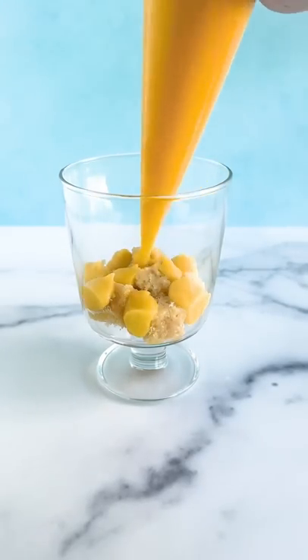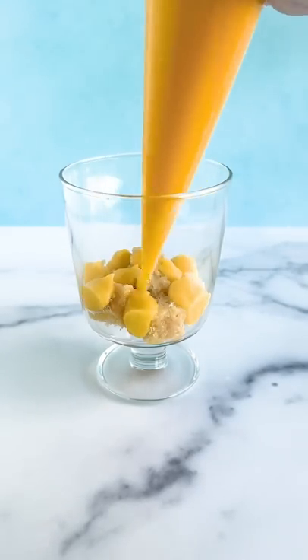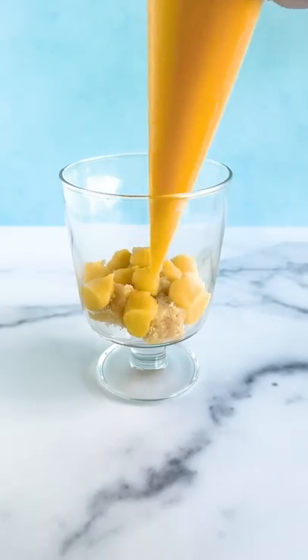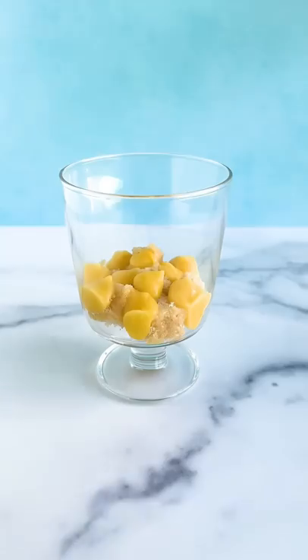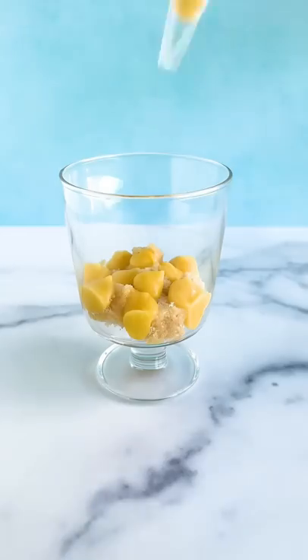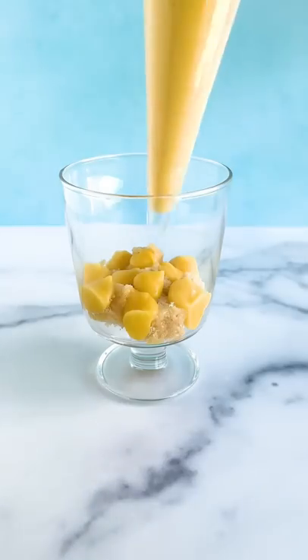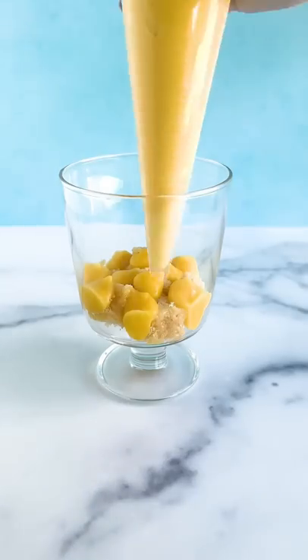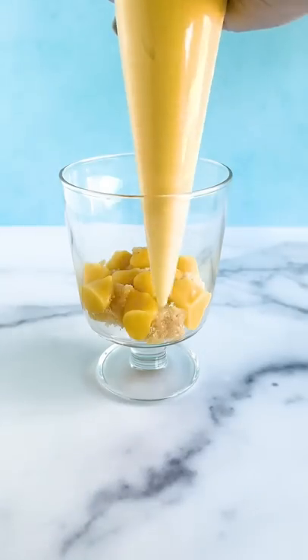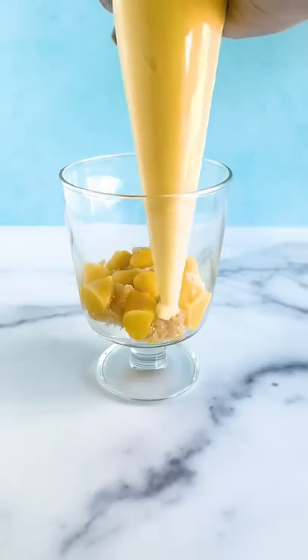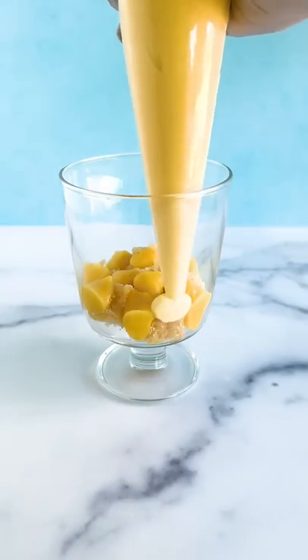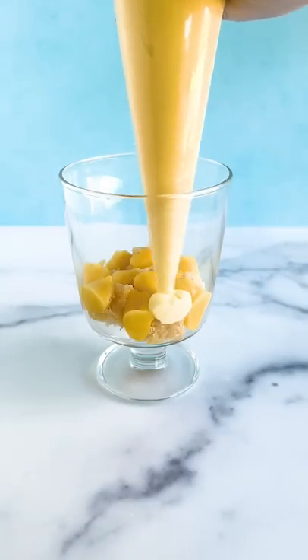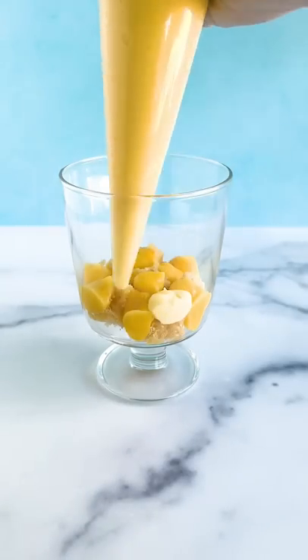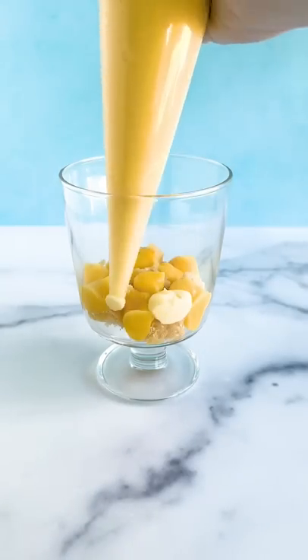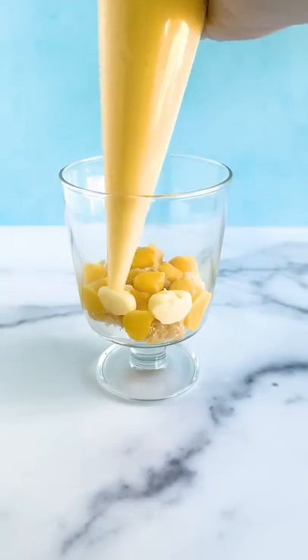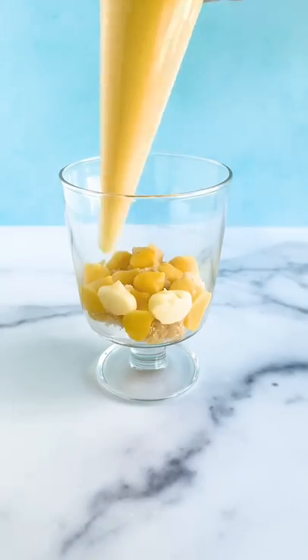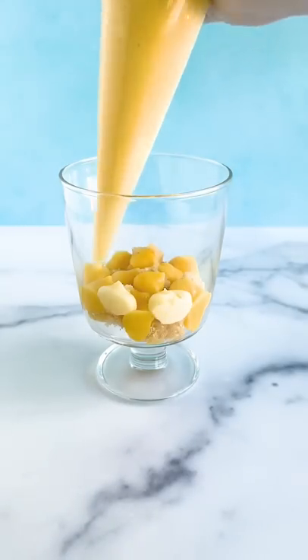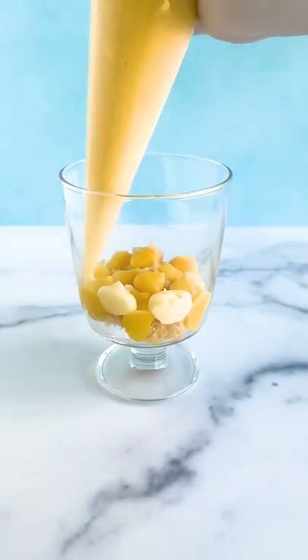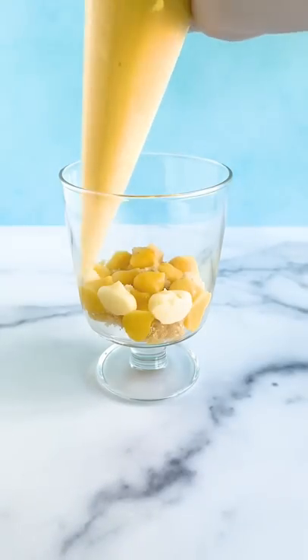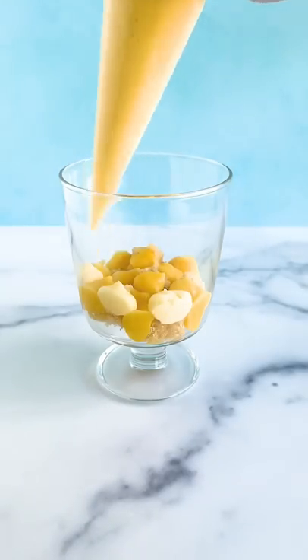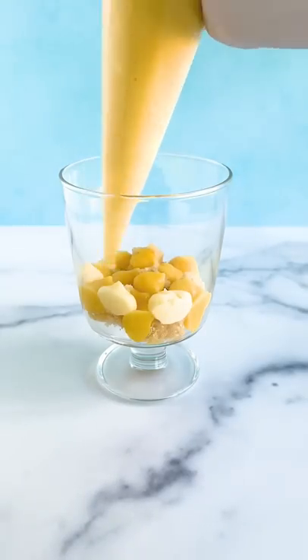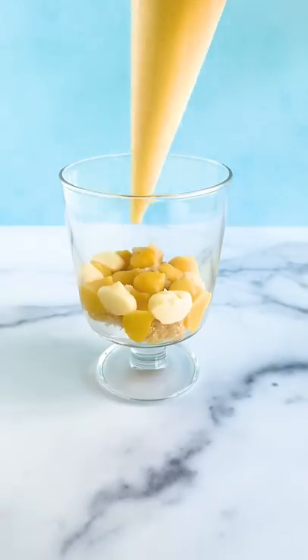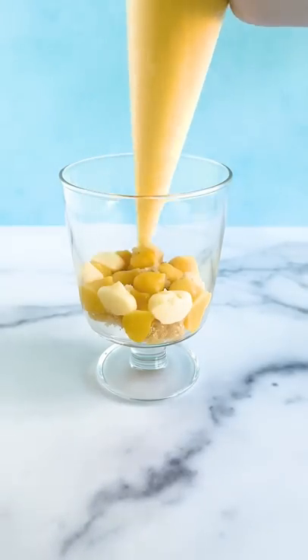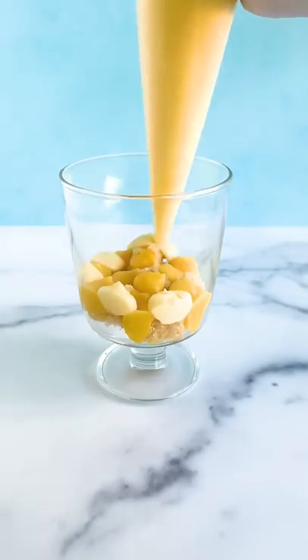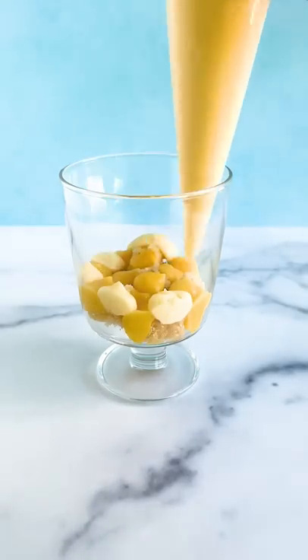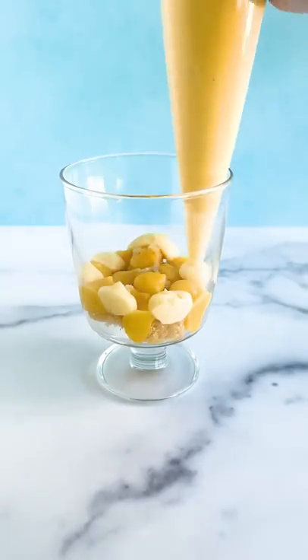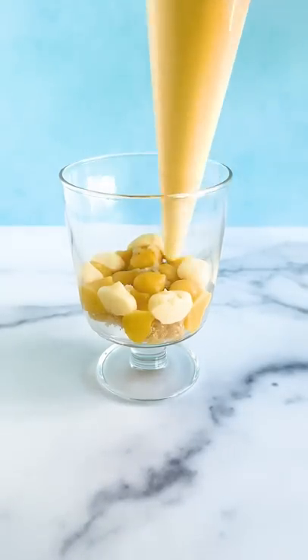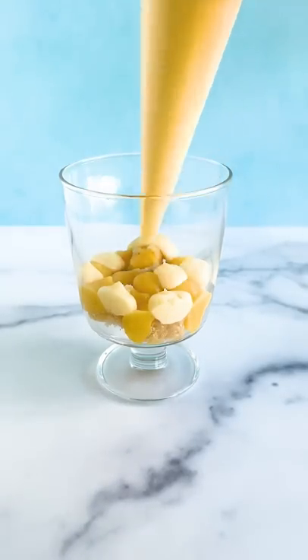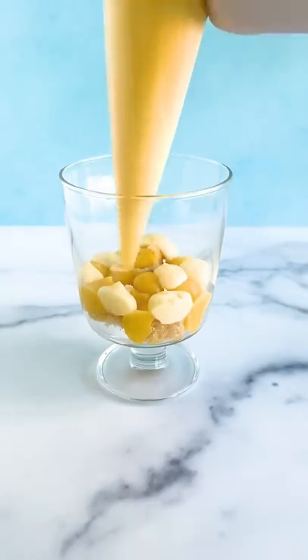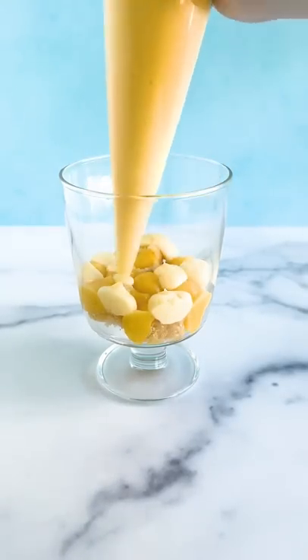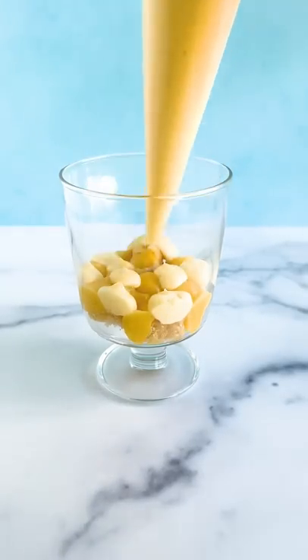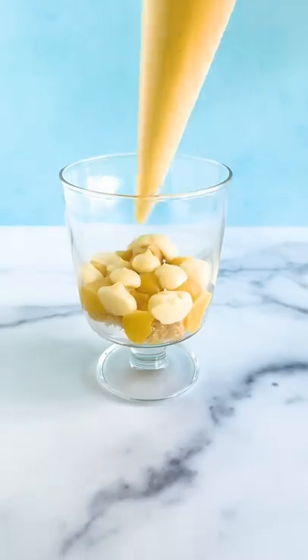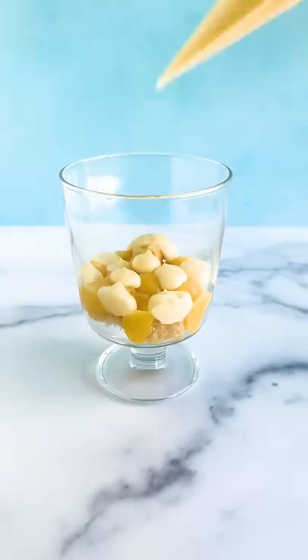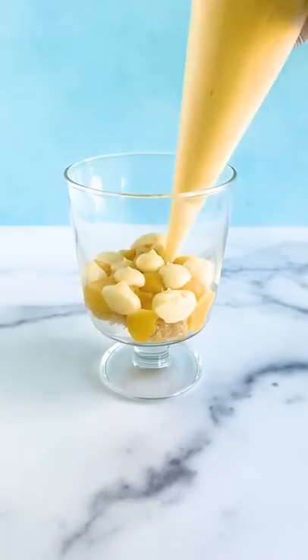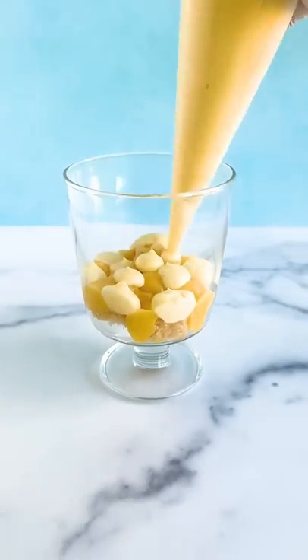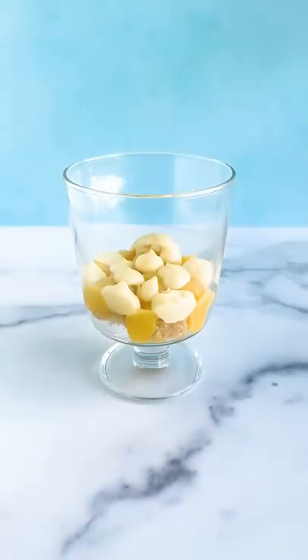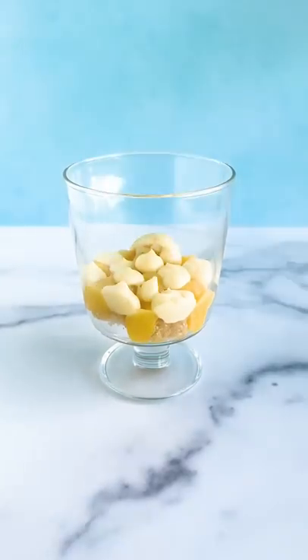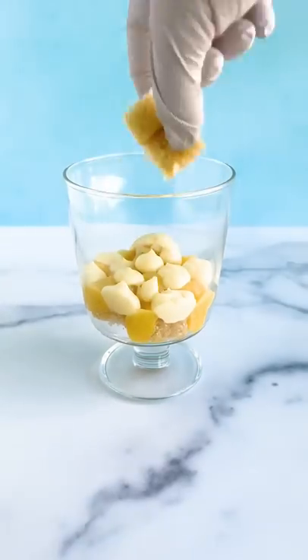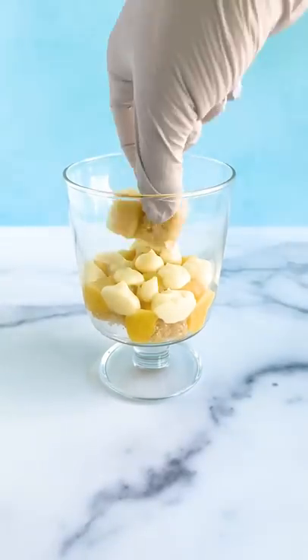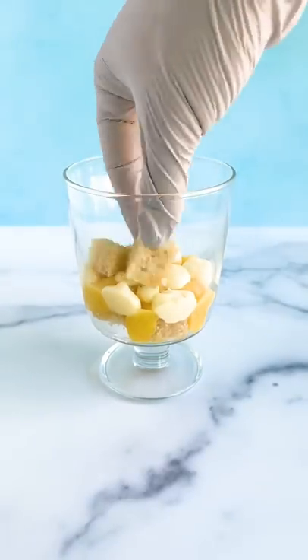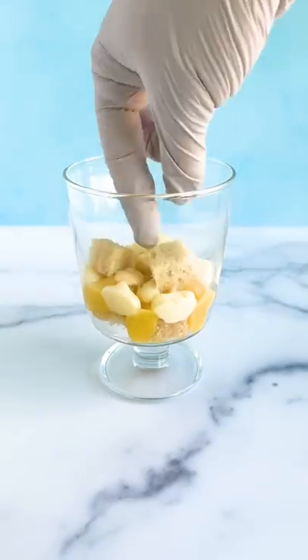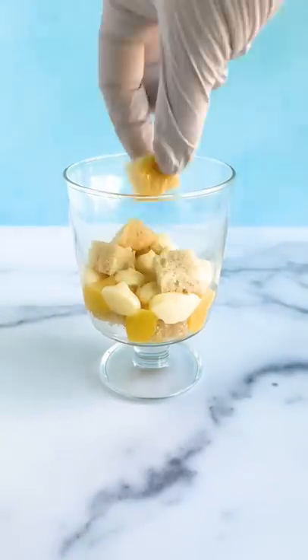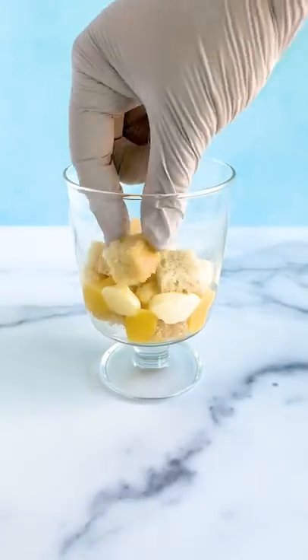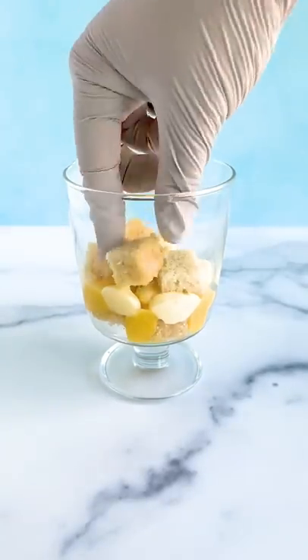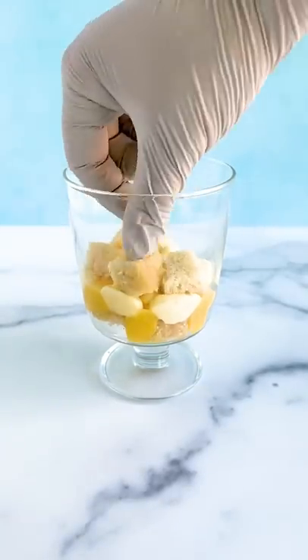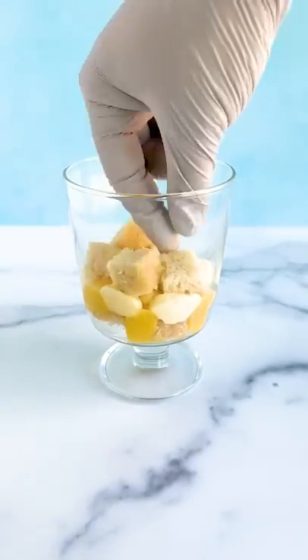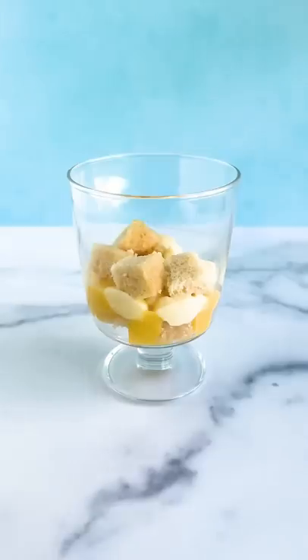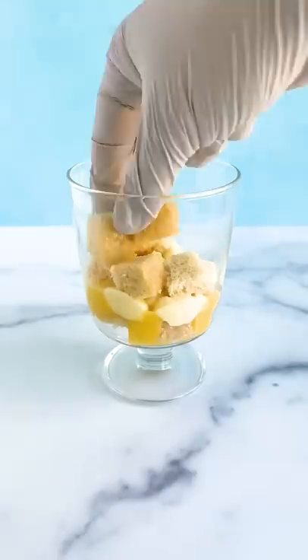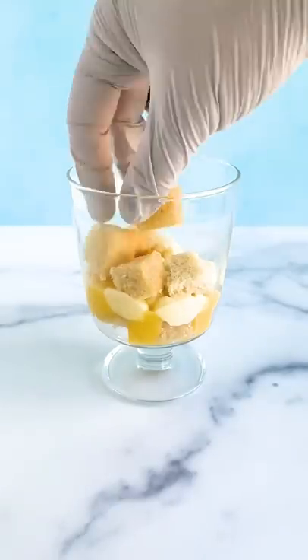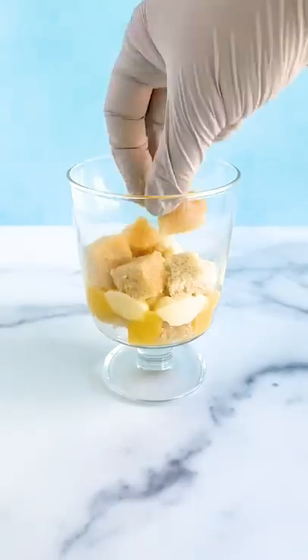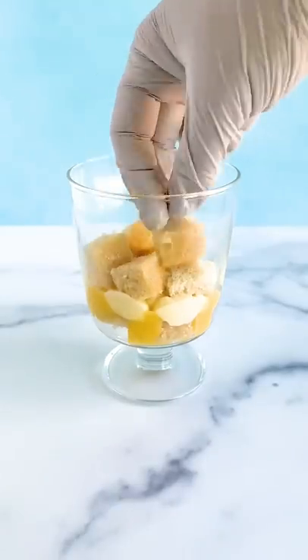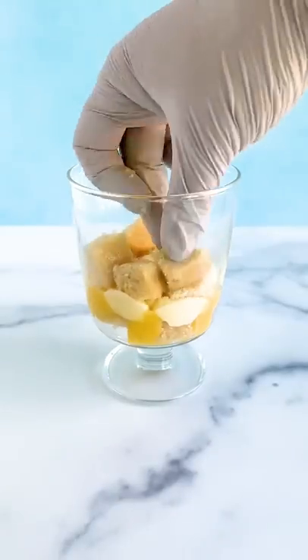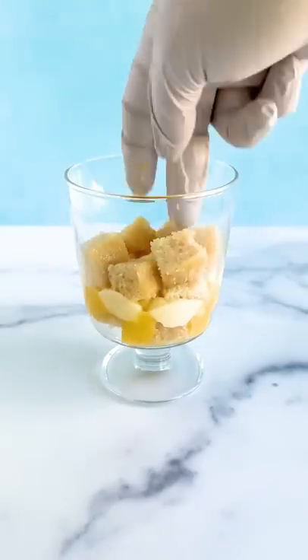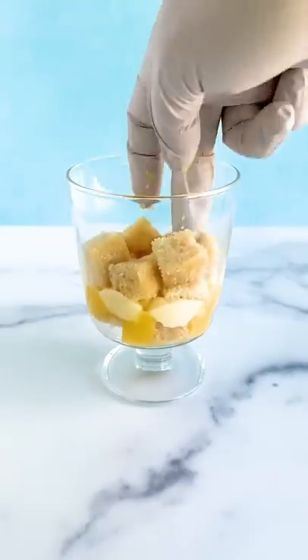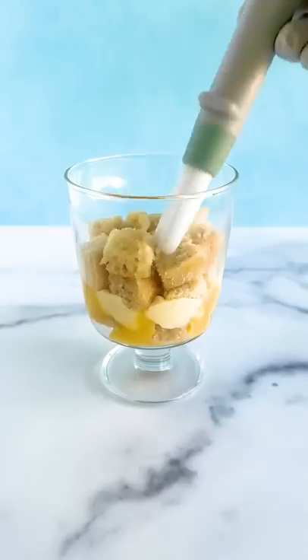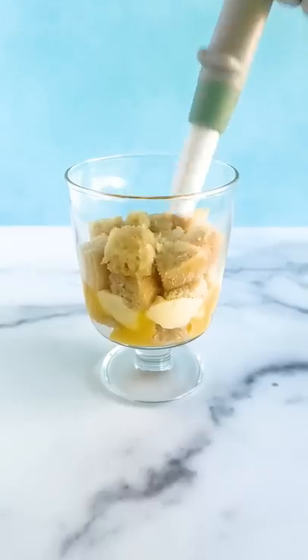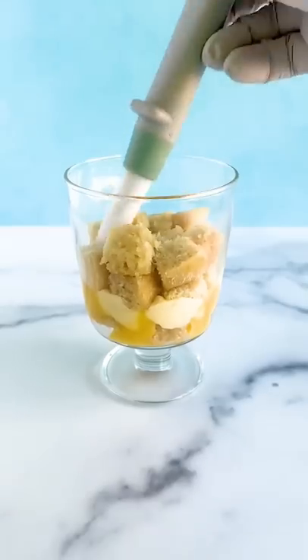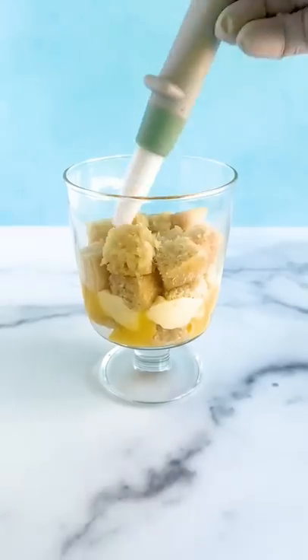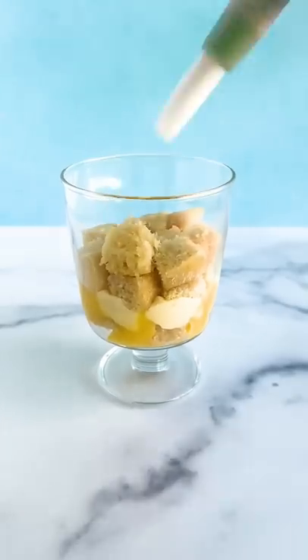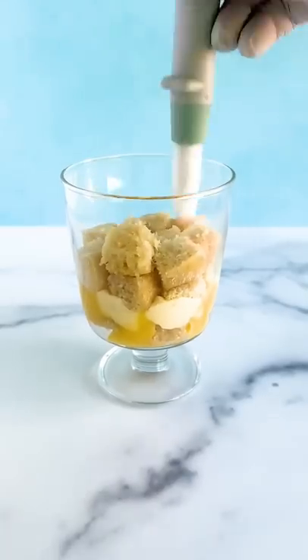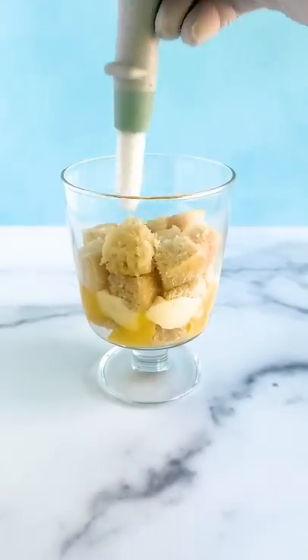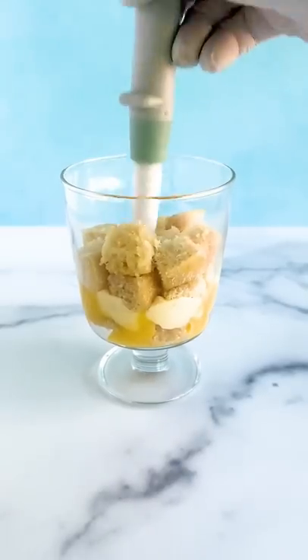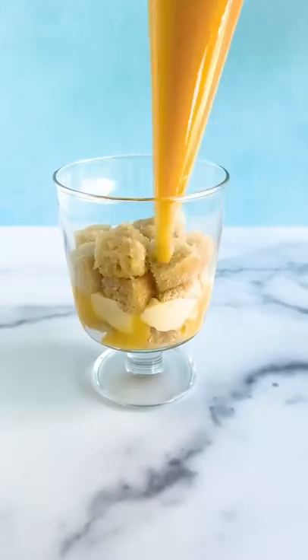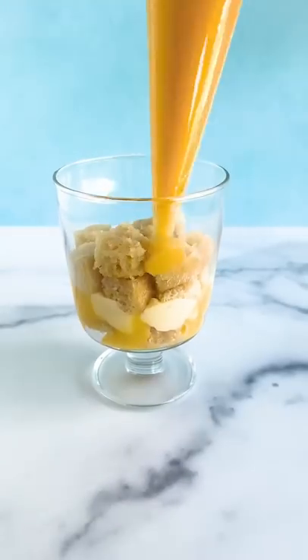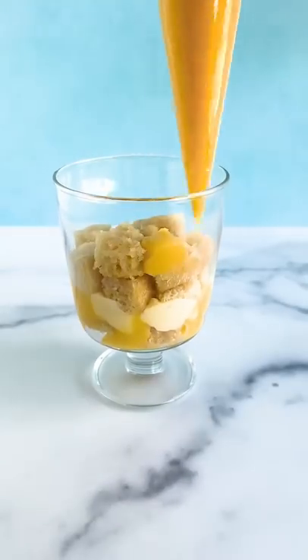So I had some cupcakes in the fridge, chopped those up into little bits, and then decided to brush all the little pieces with some Malibu rum to get a little booze in there.